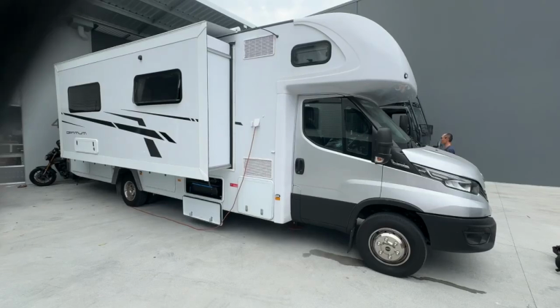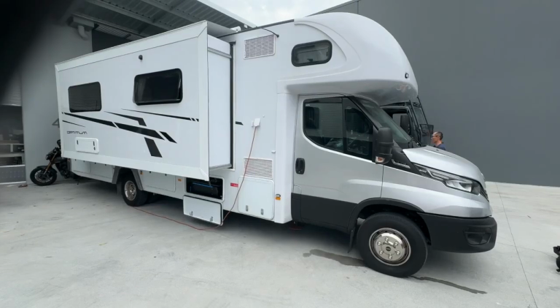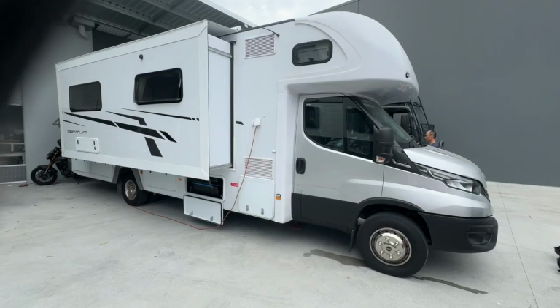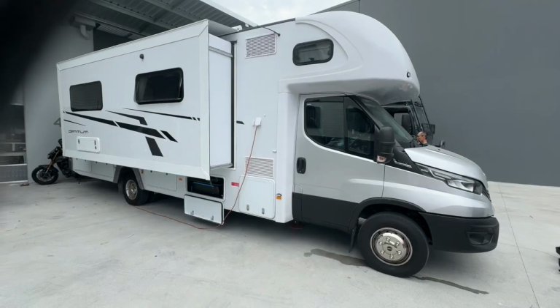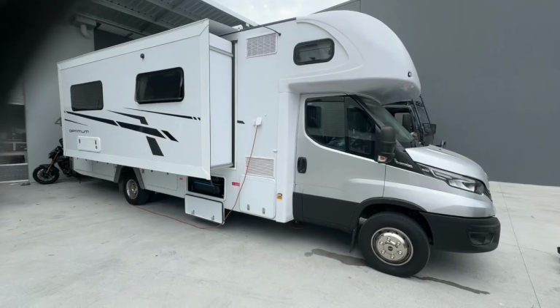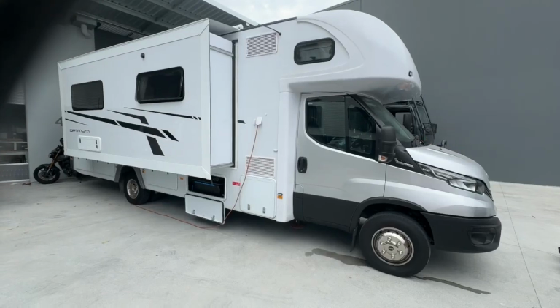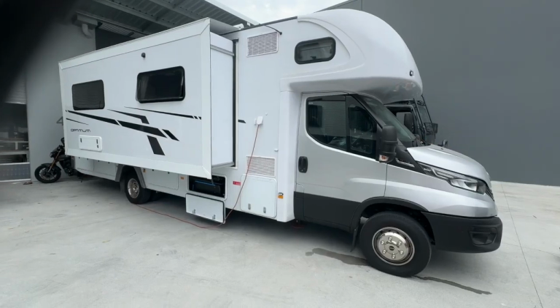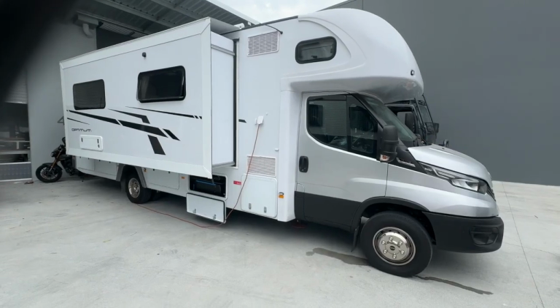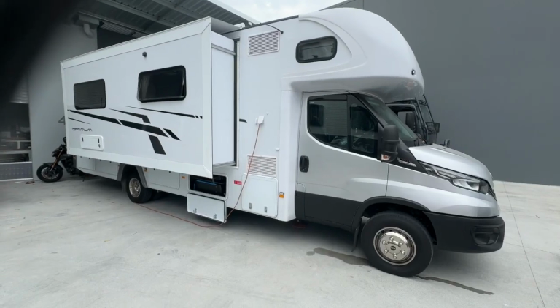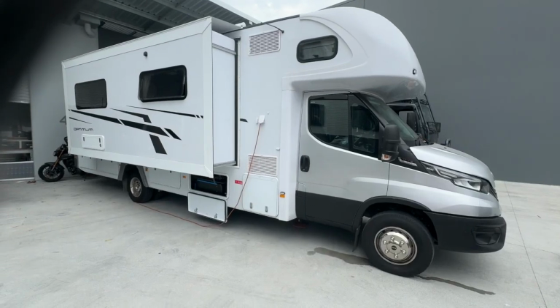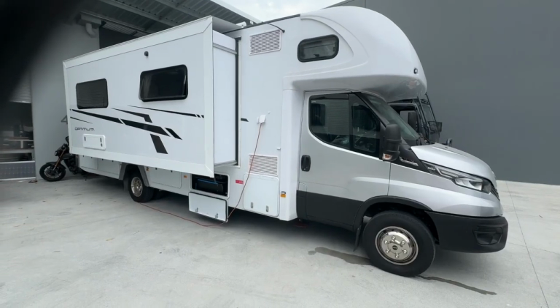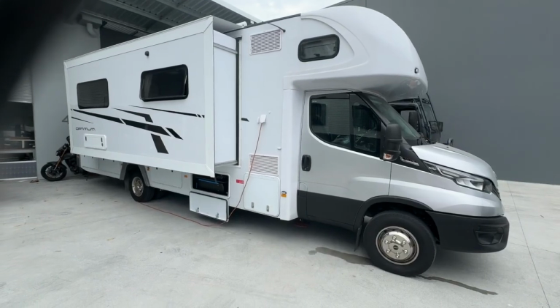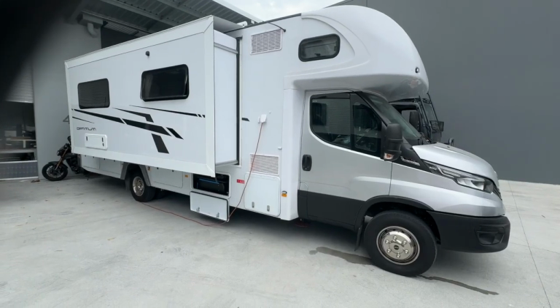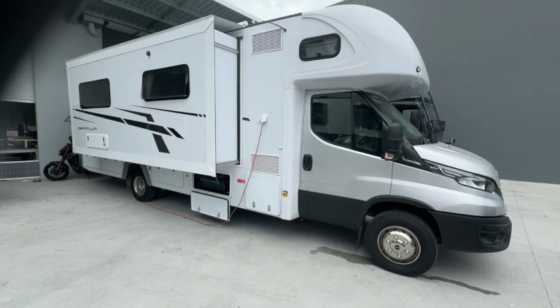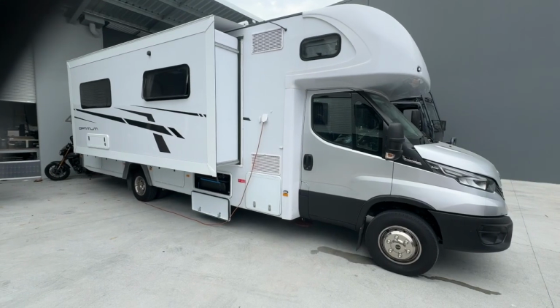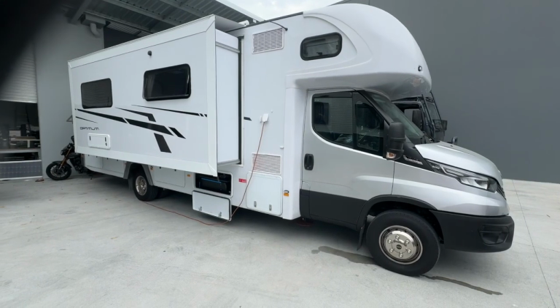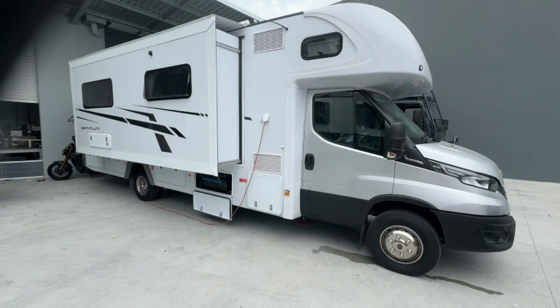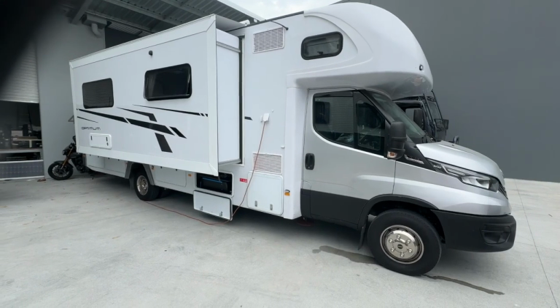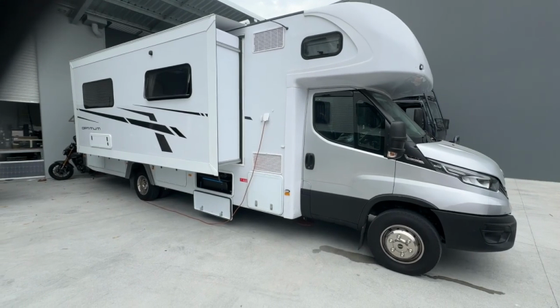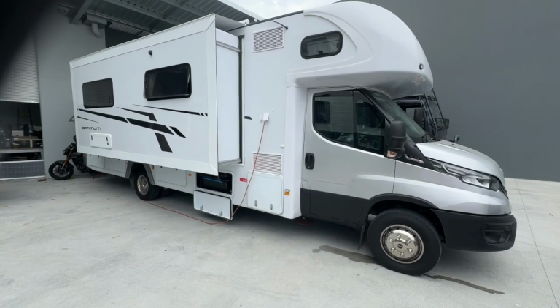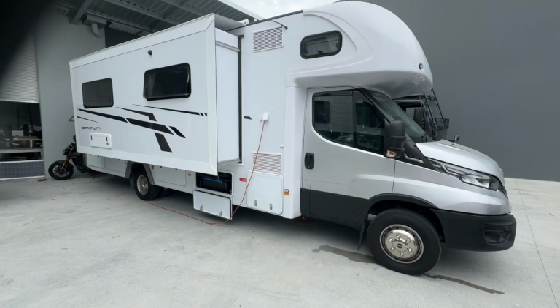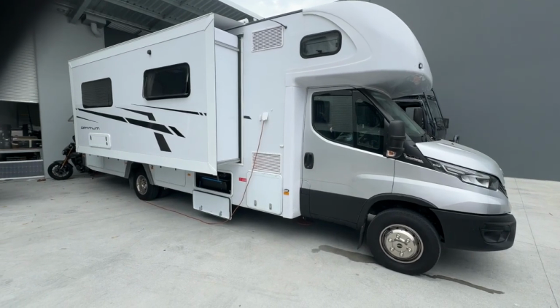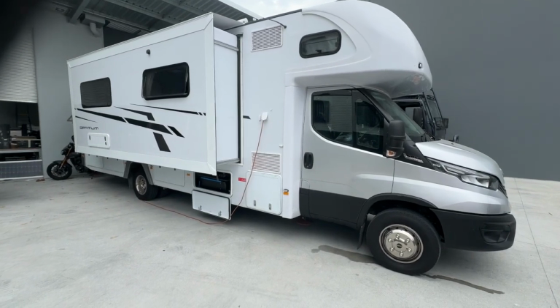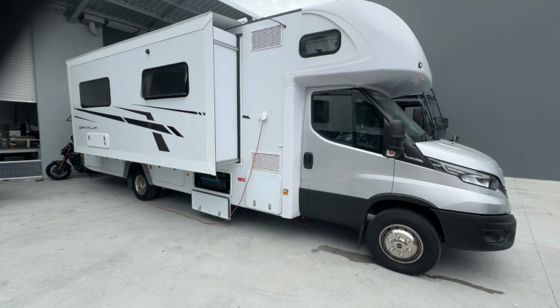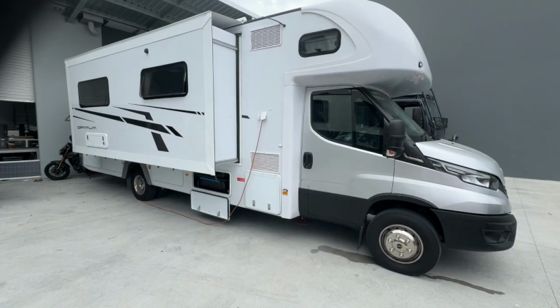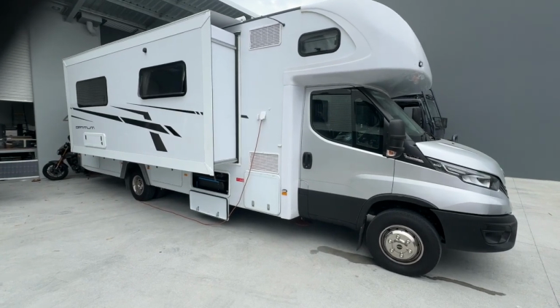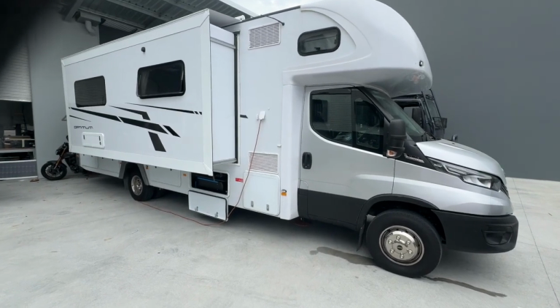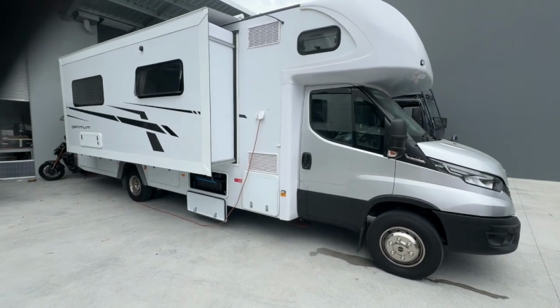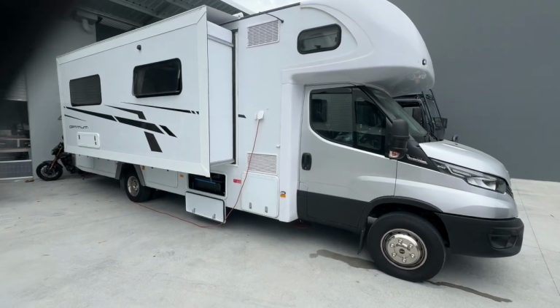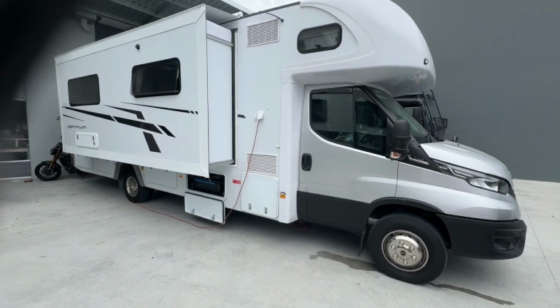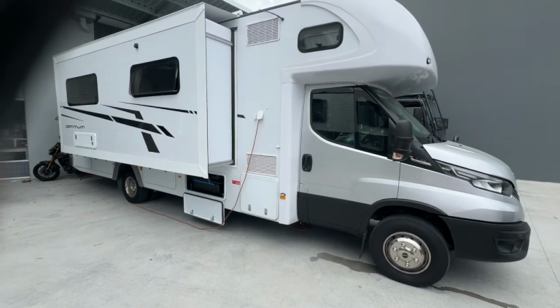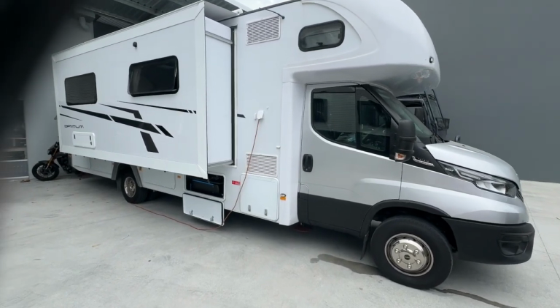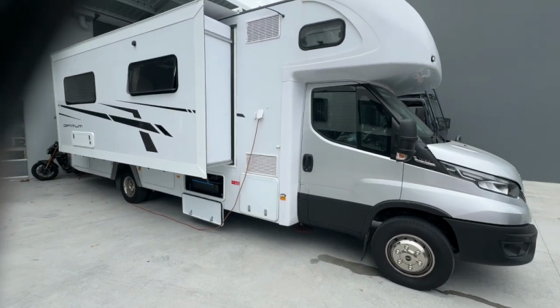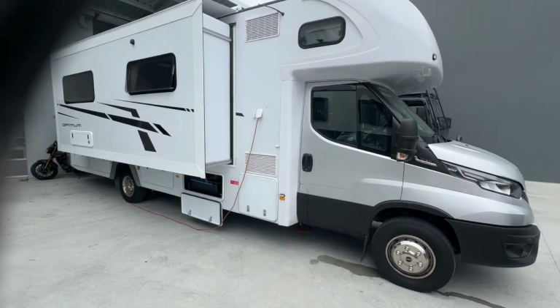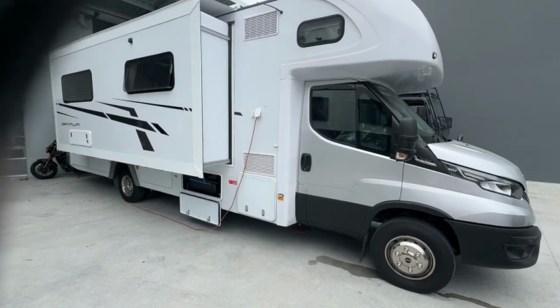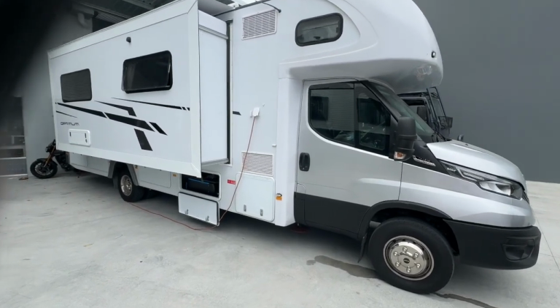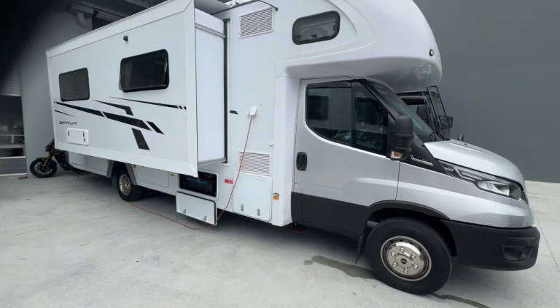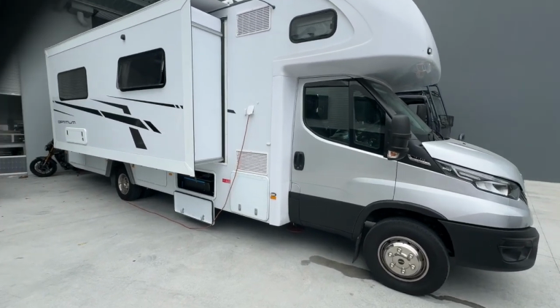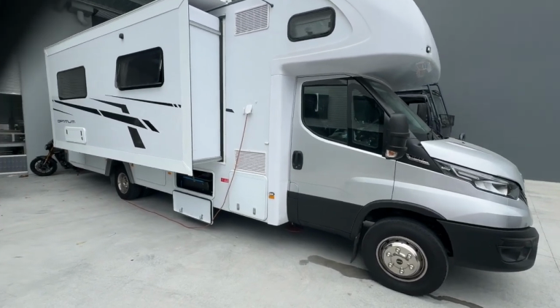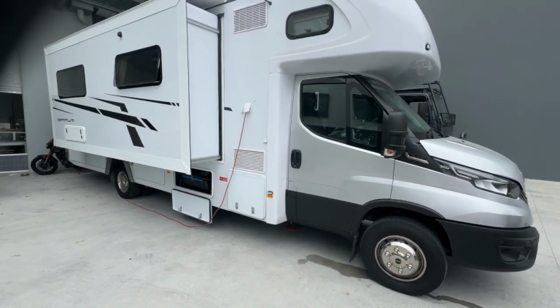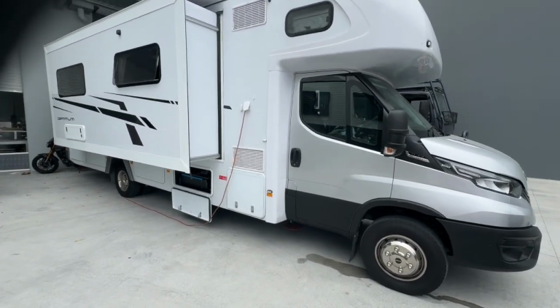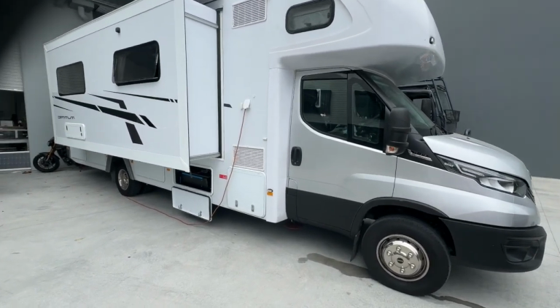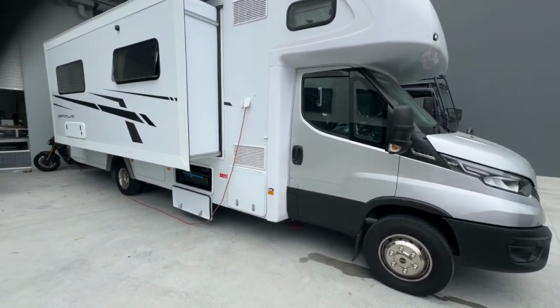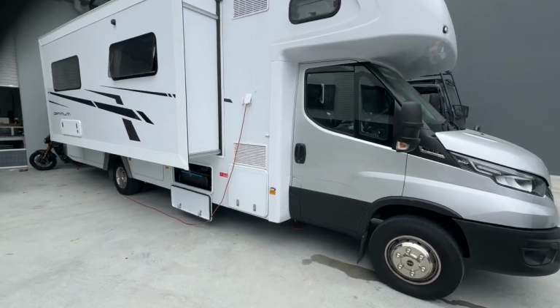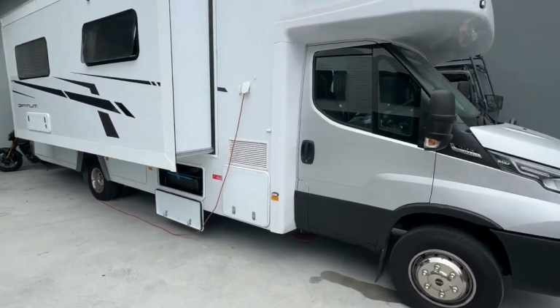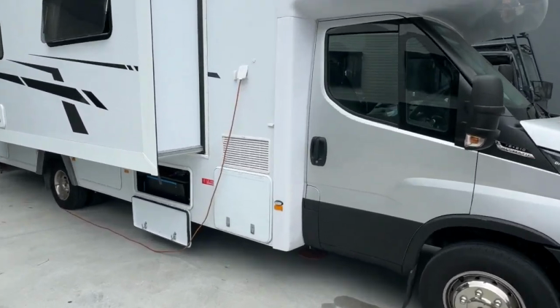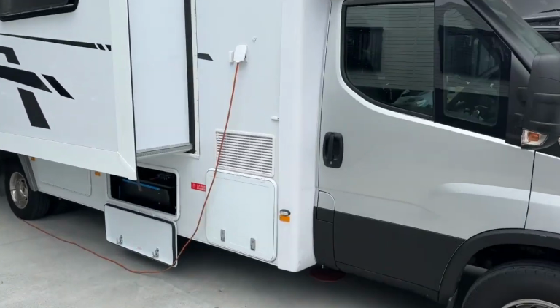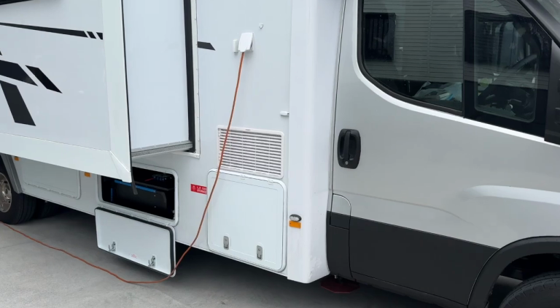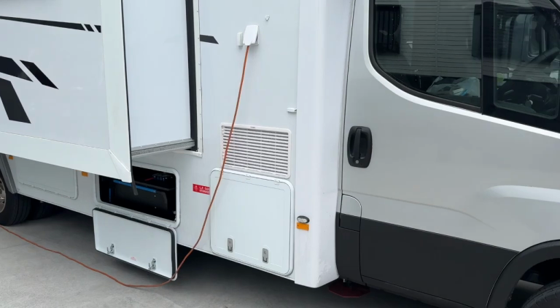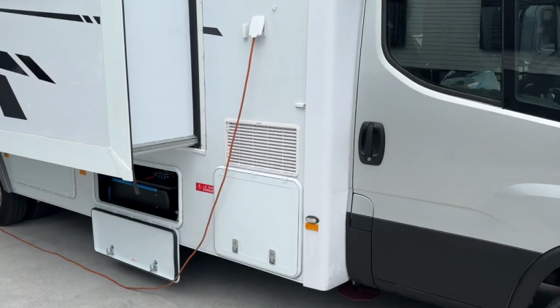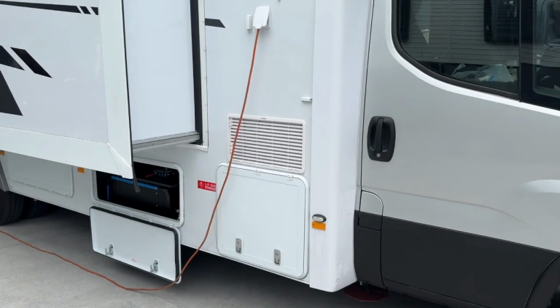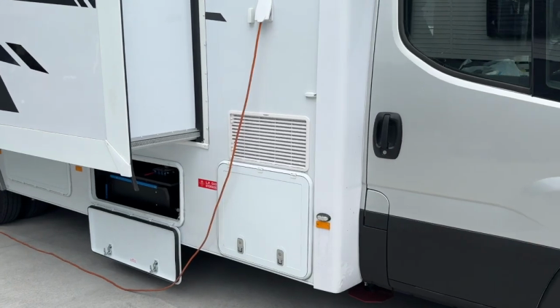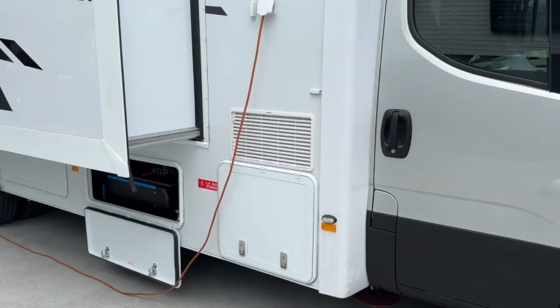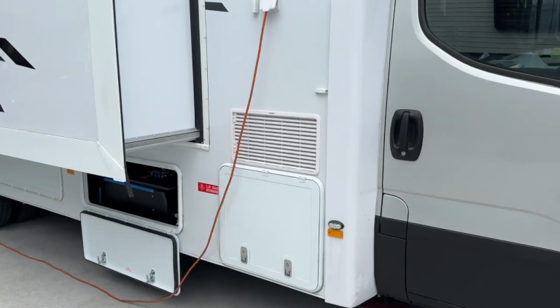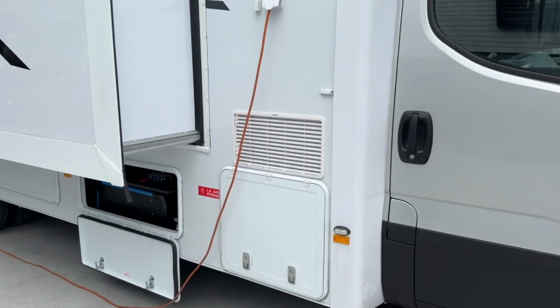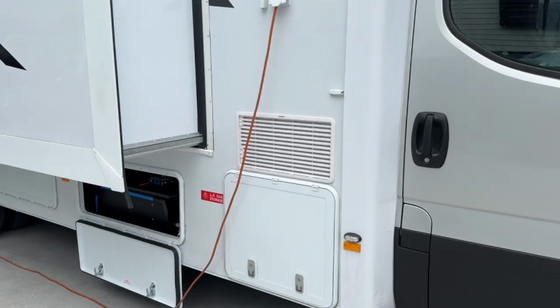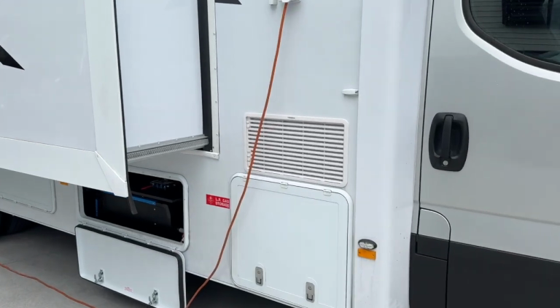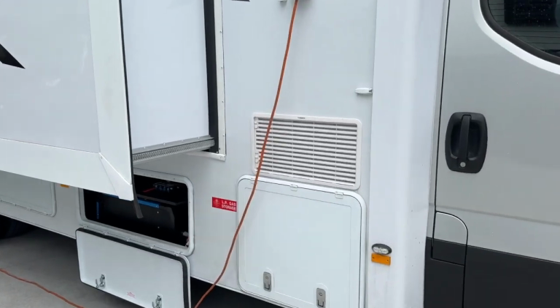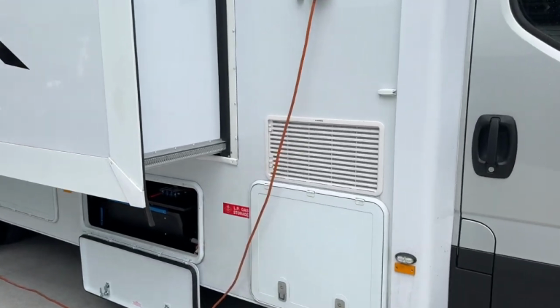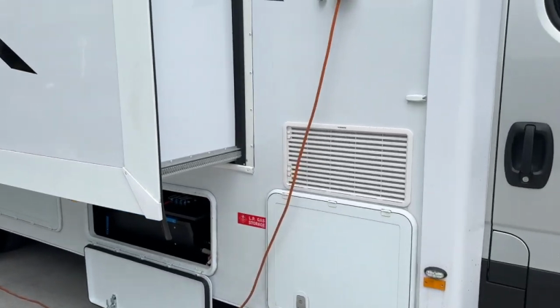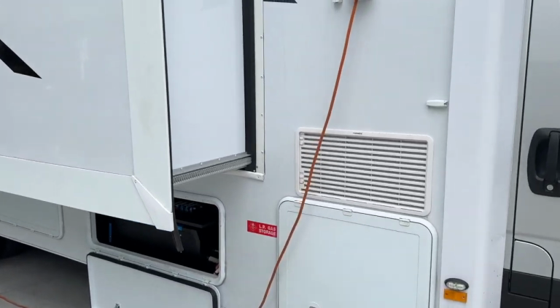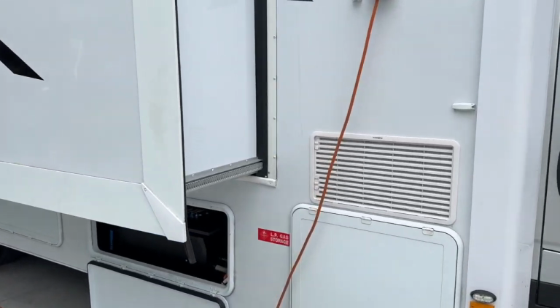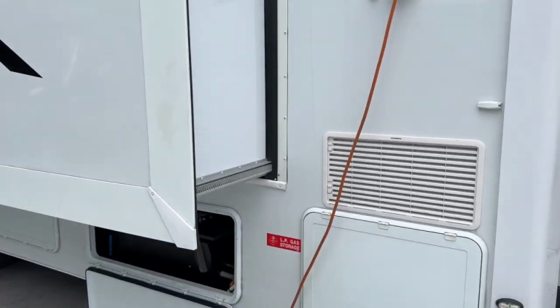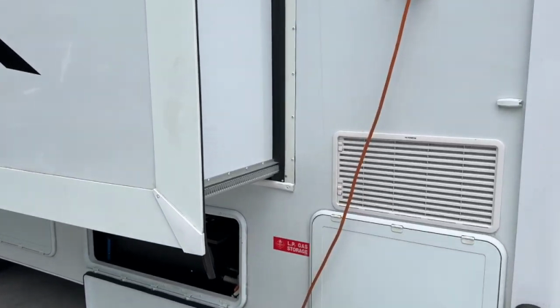Bruce from Safari. This is a Jayco — a brand new Jayco Optimum motorhome — and what we did in here was a 48-volt overlay.